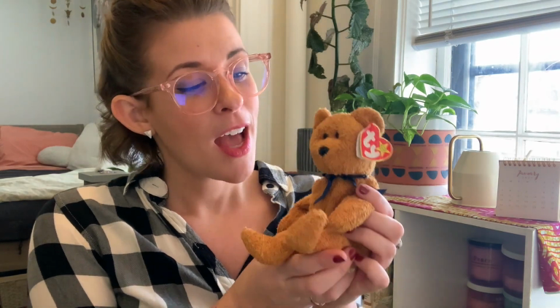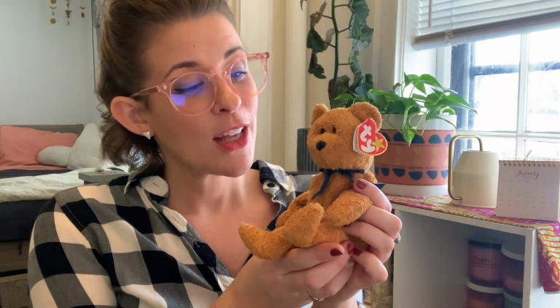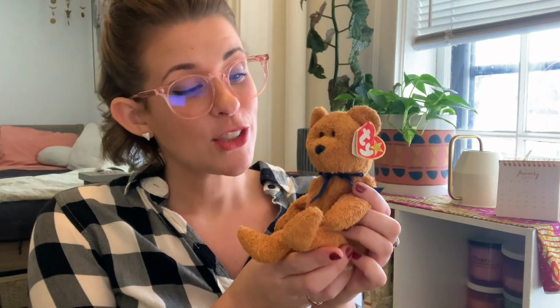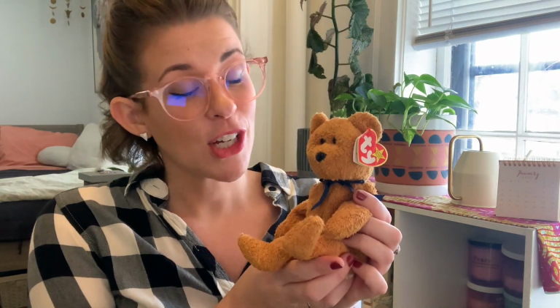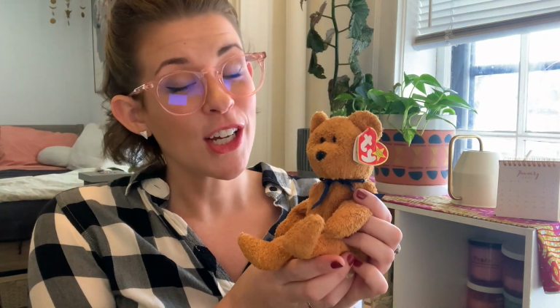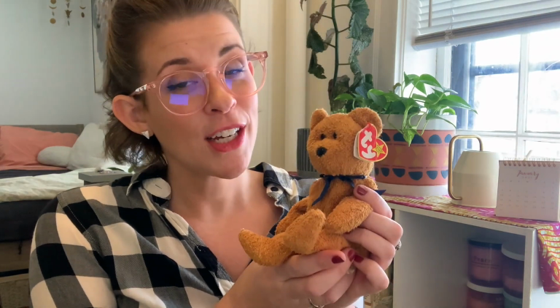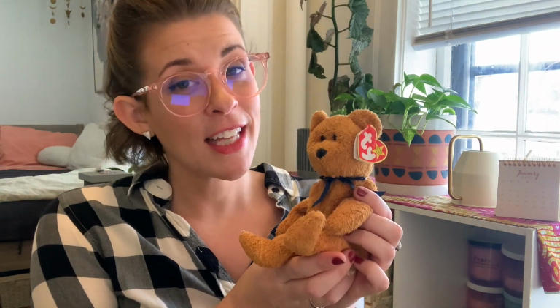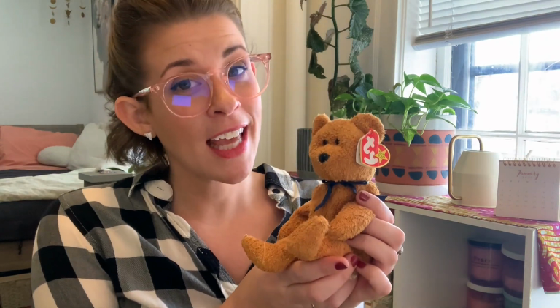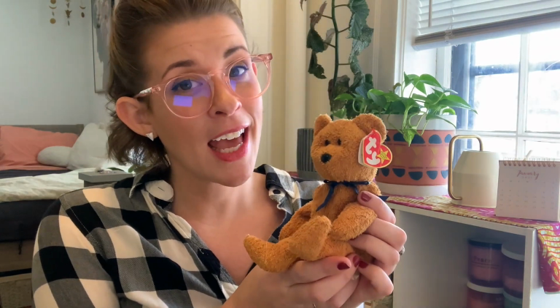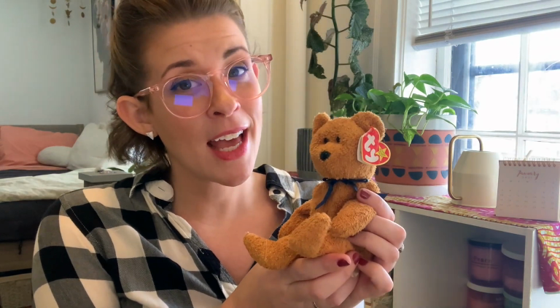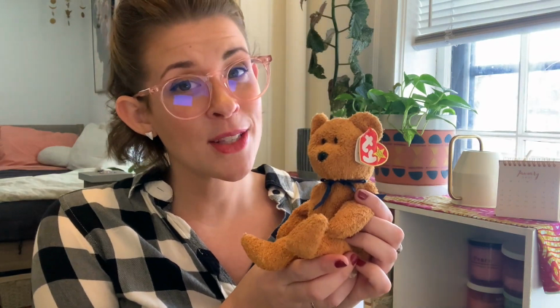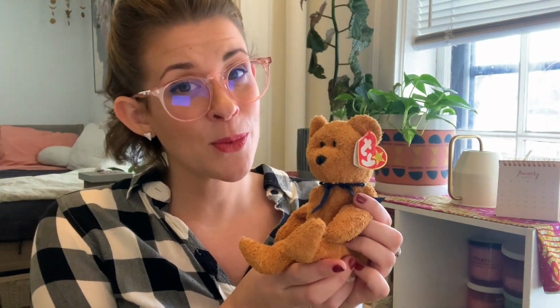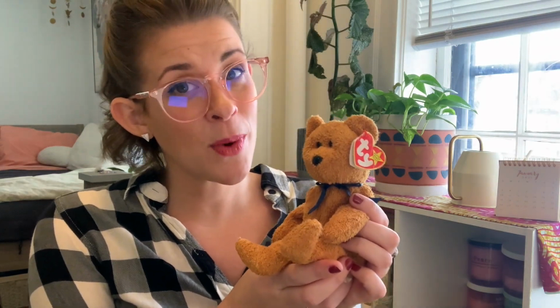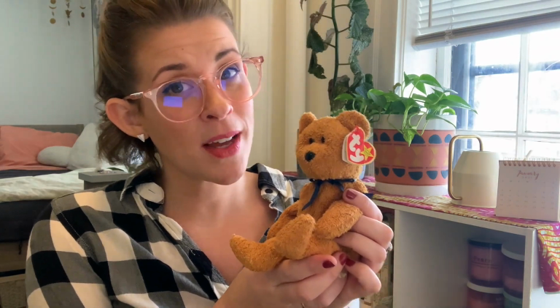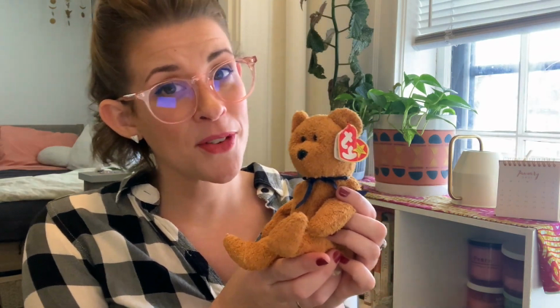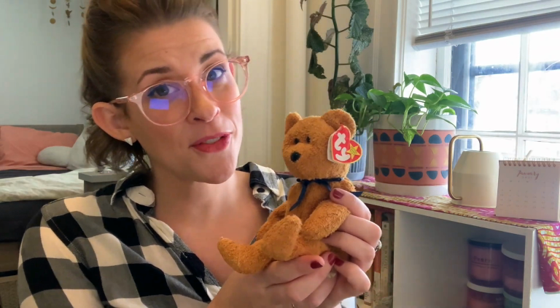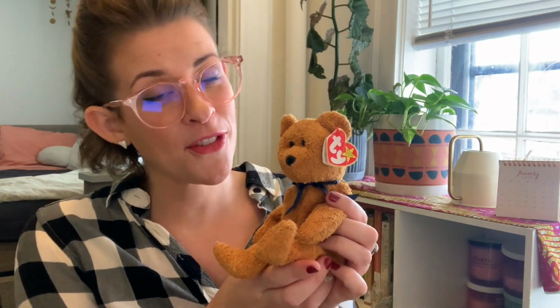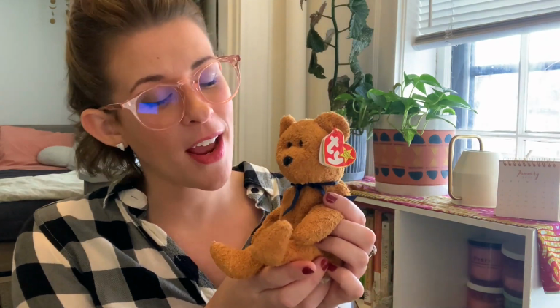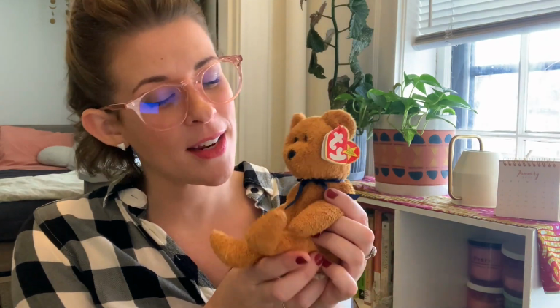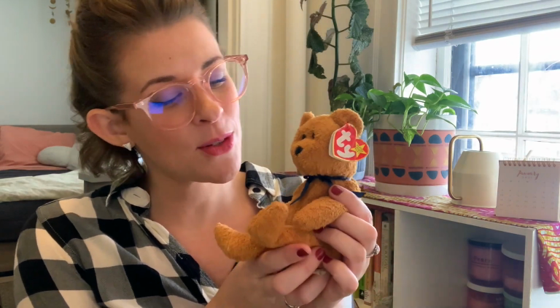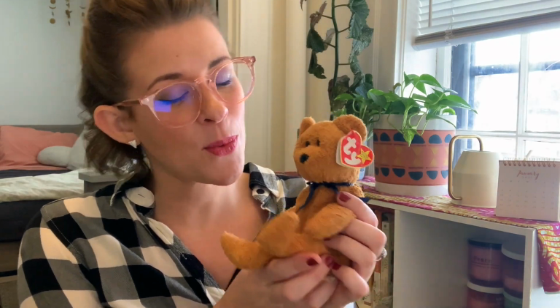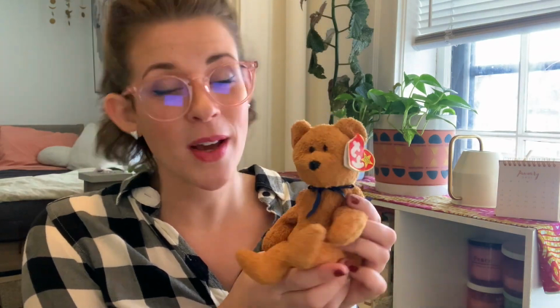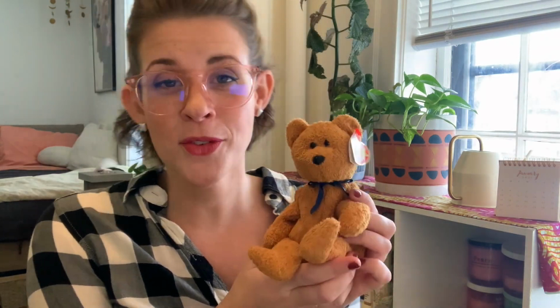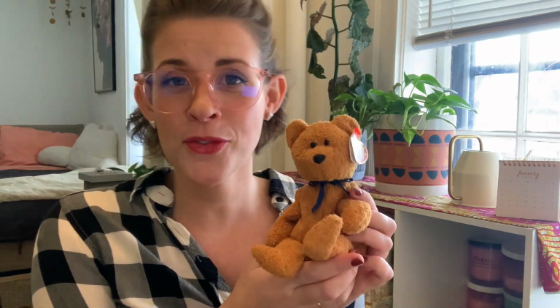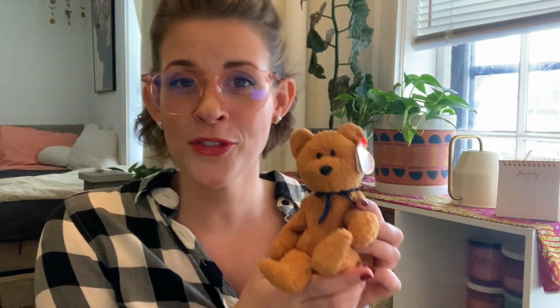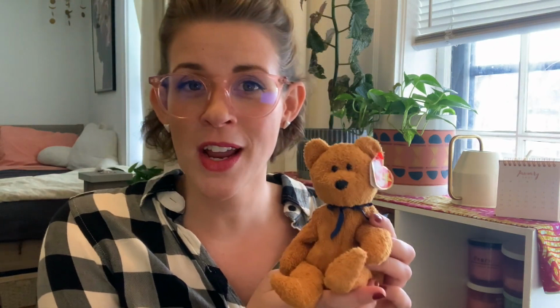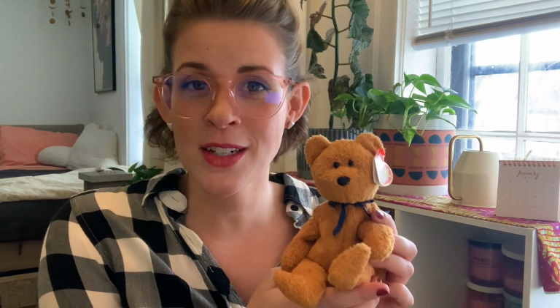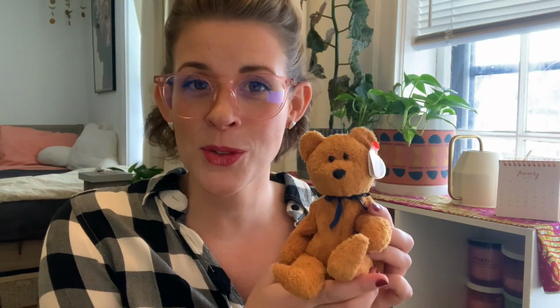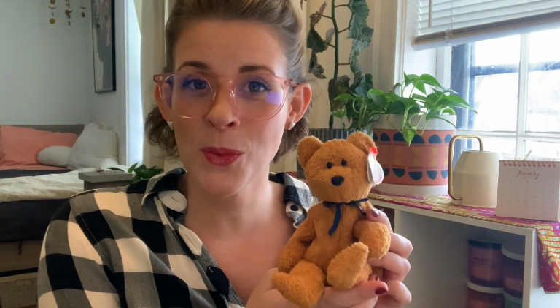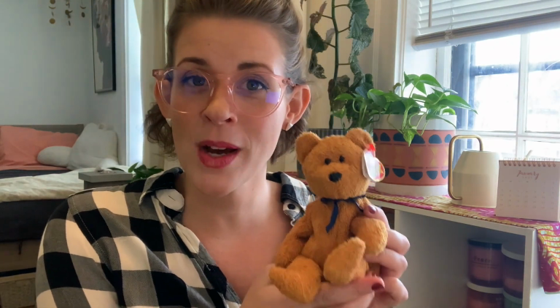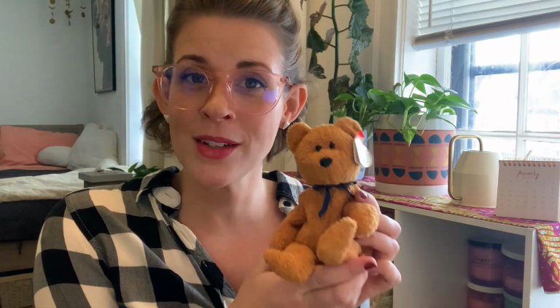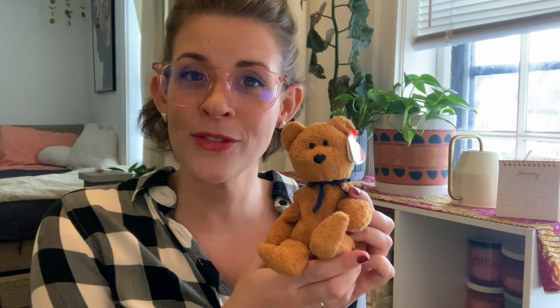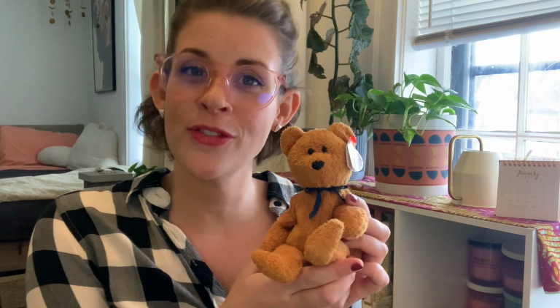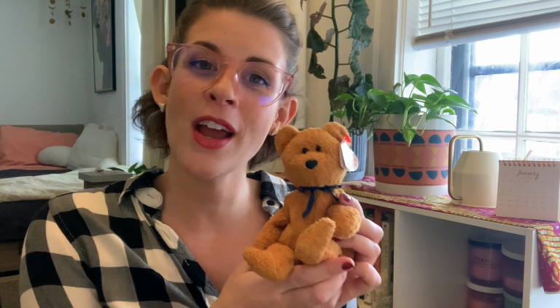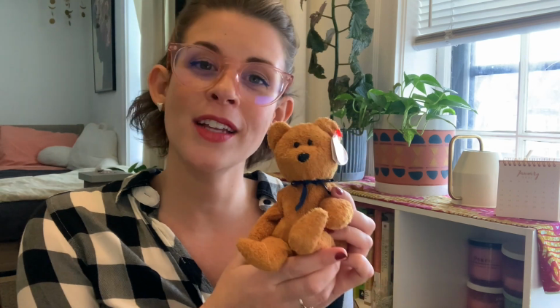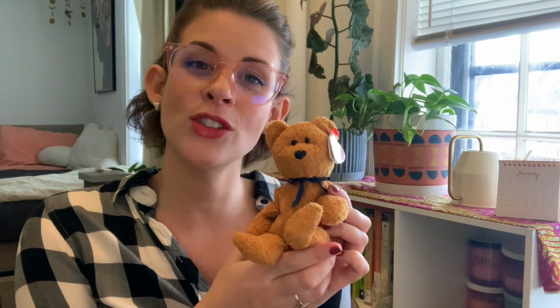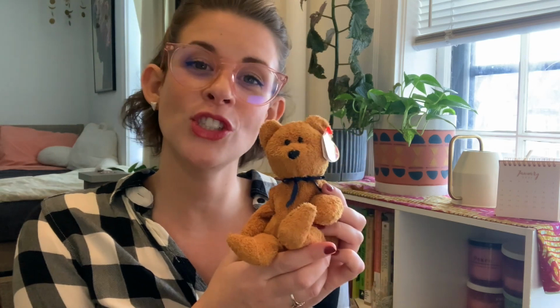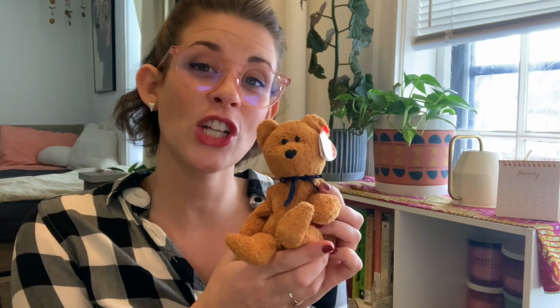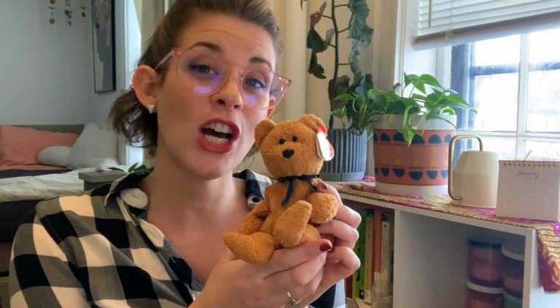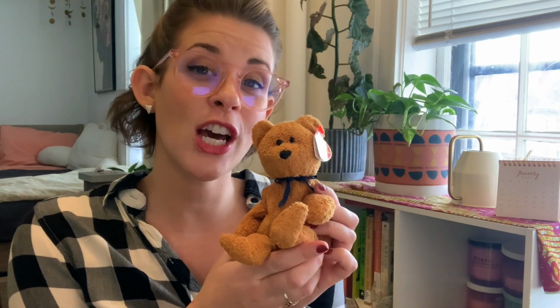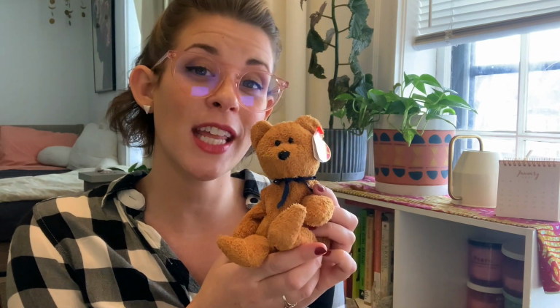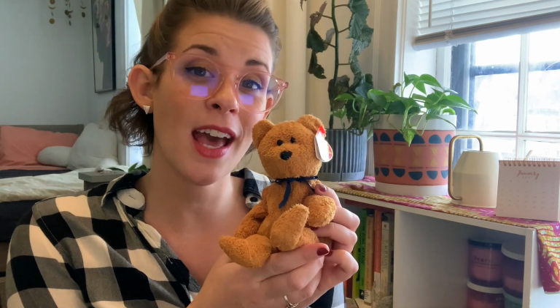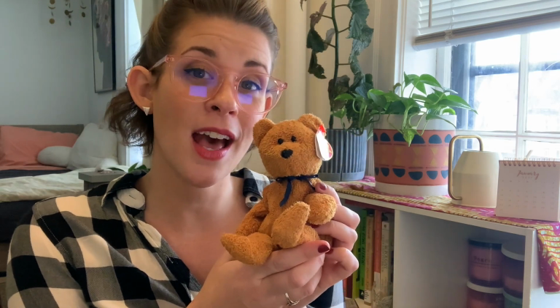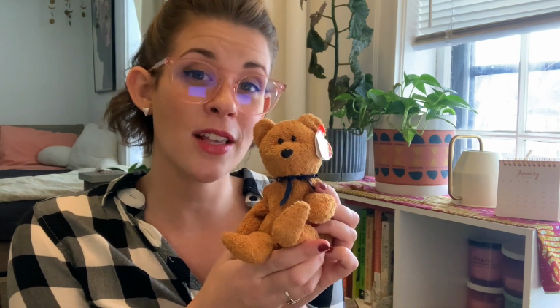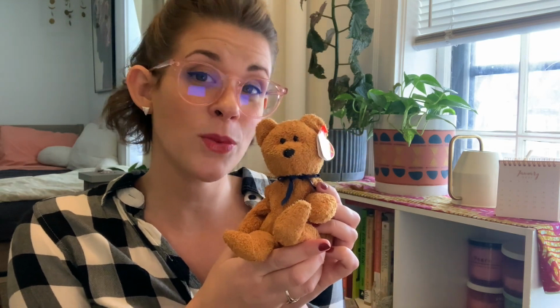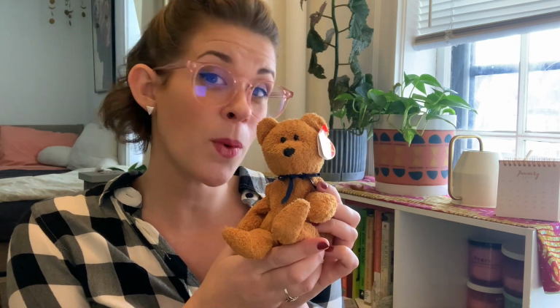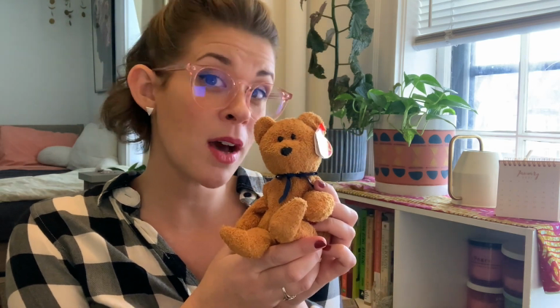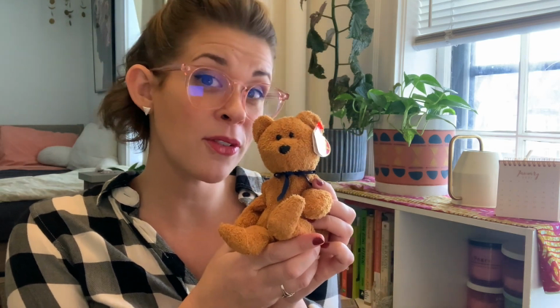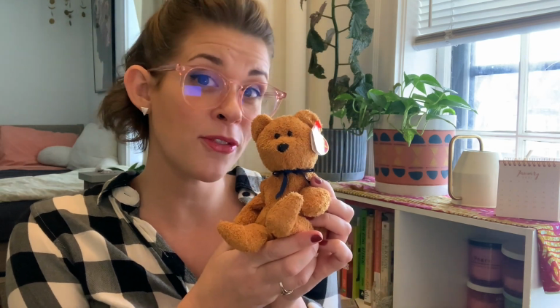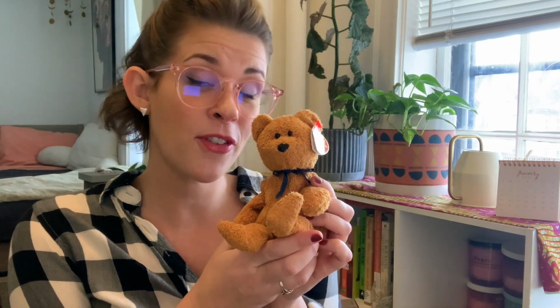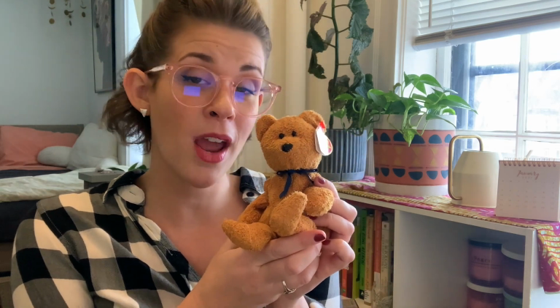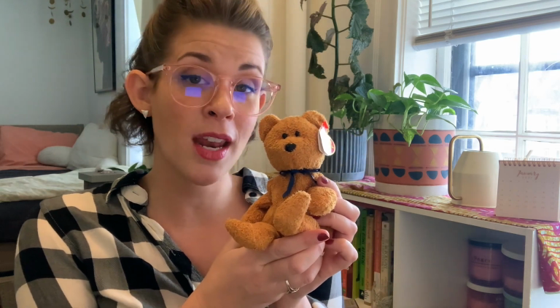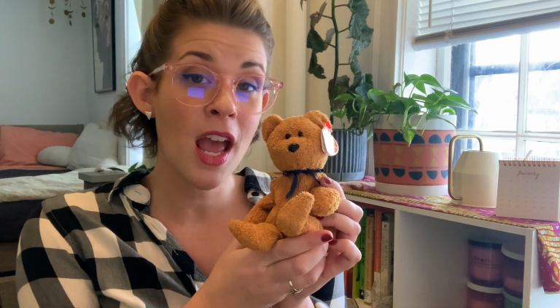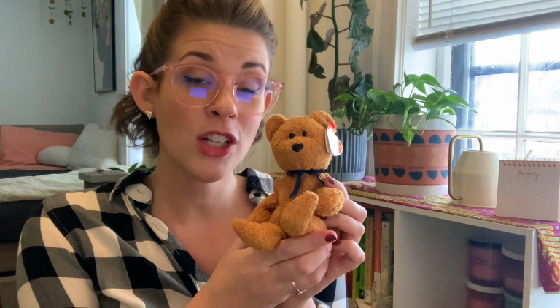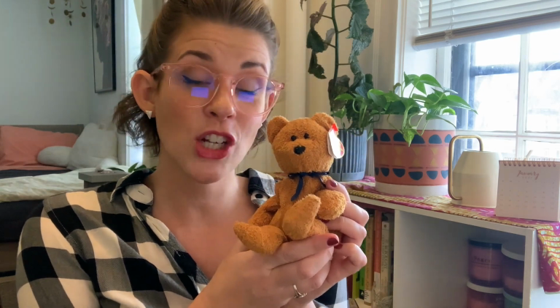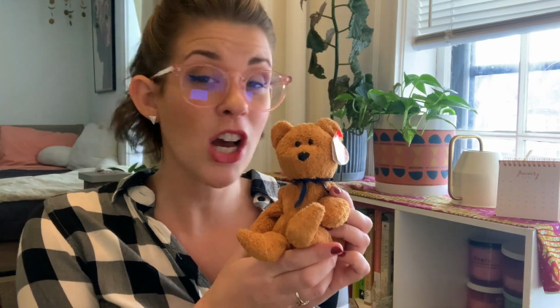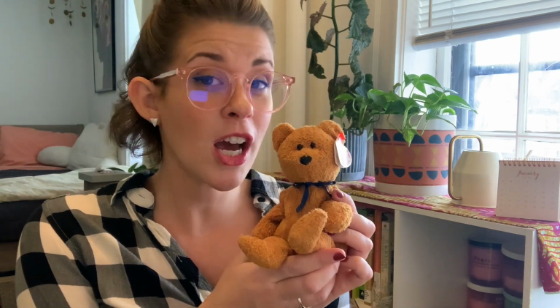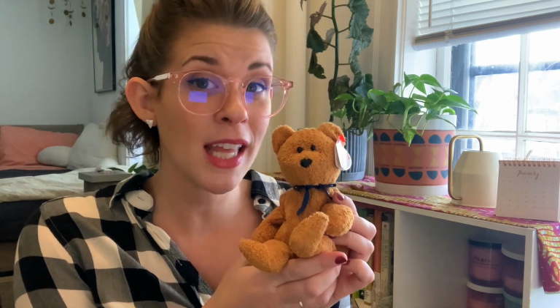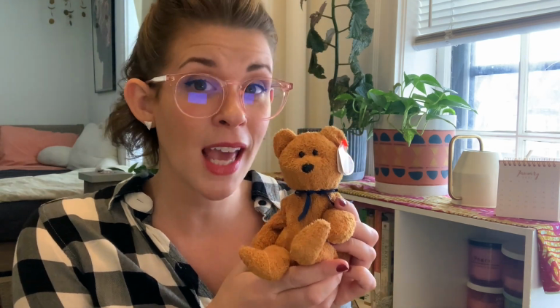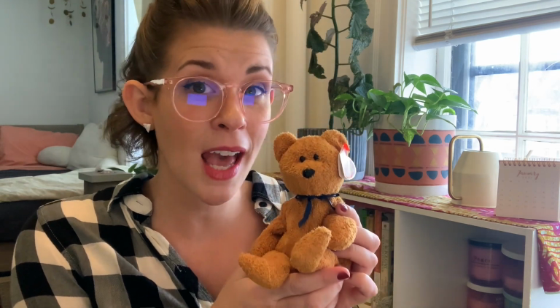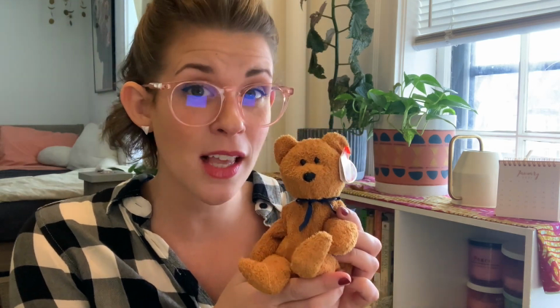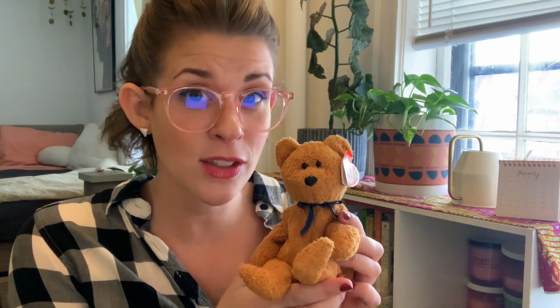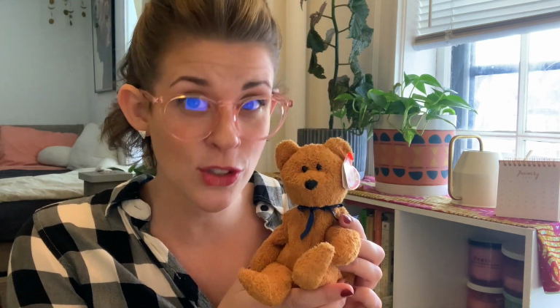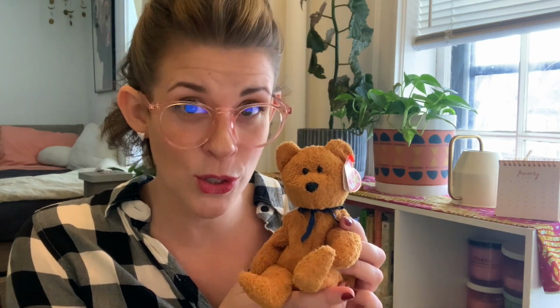Johnny has one friend, one friend, one friend. Johnny has one friend, Johnny has two.